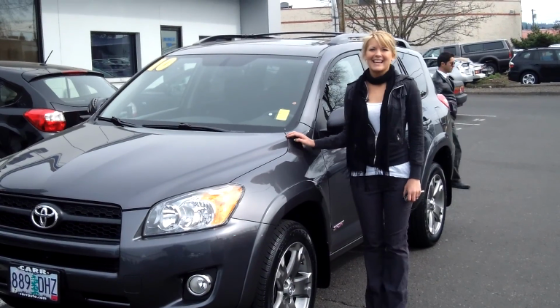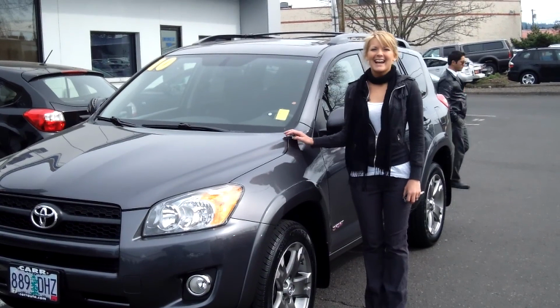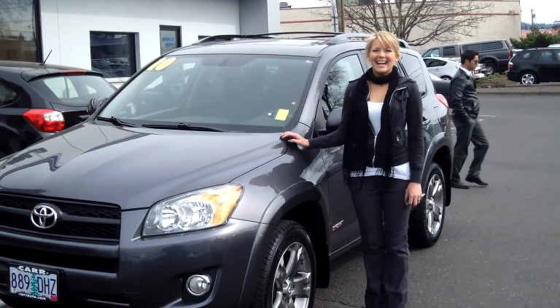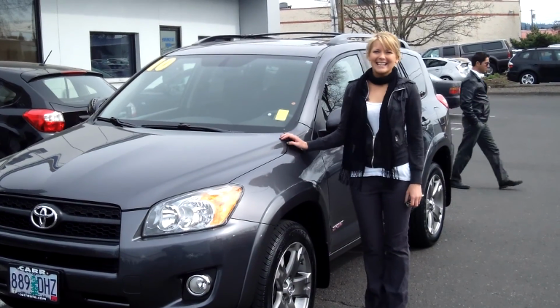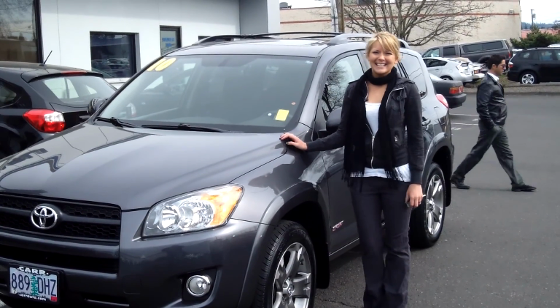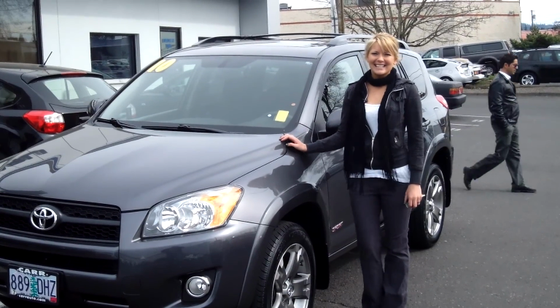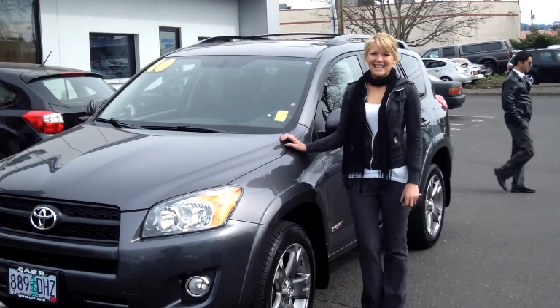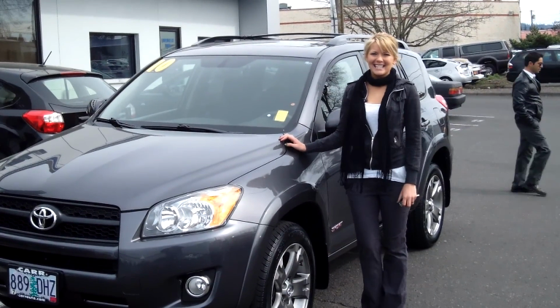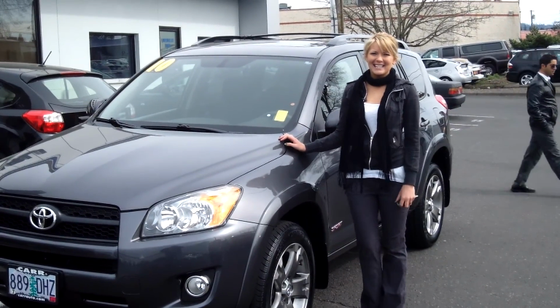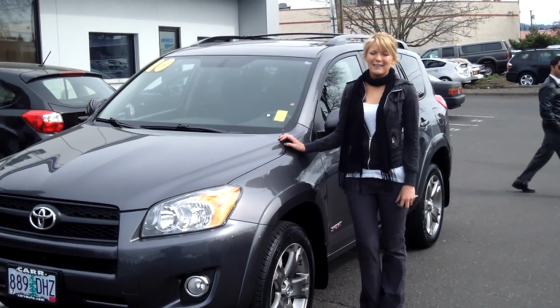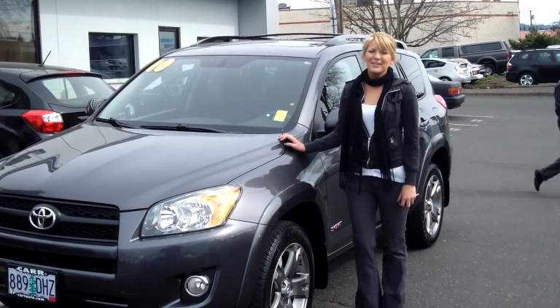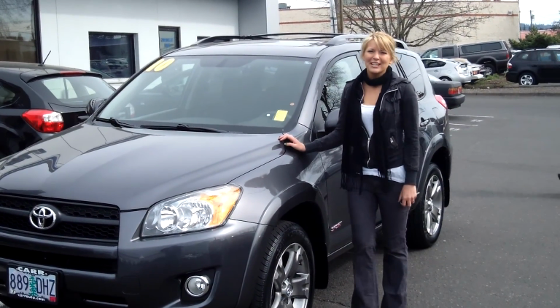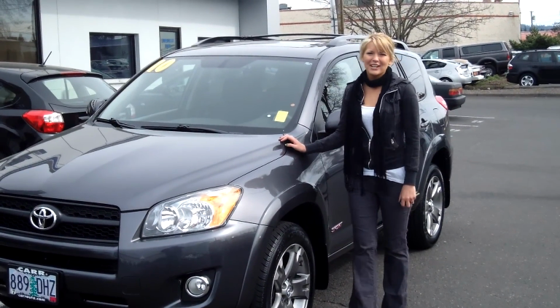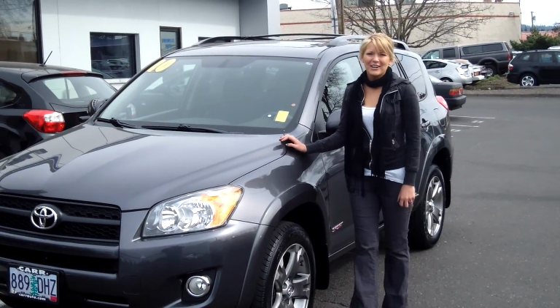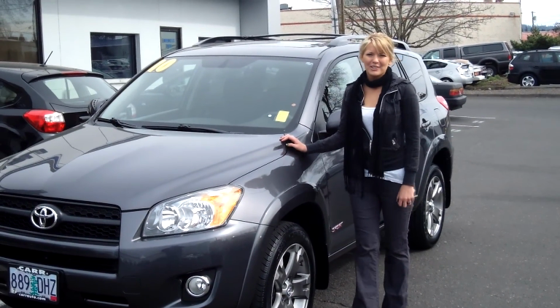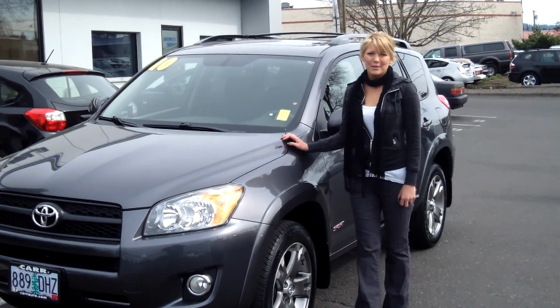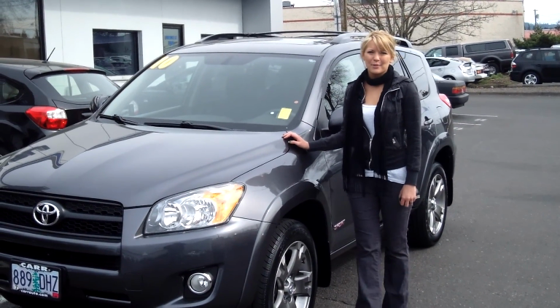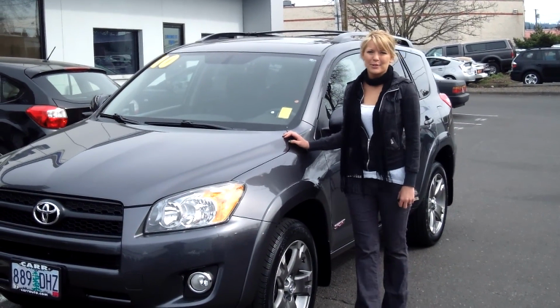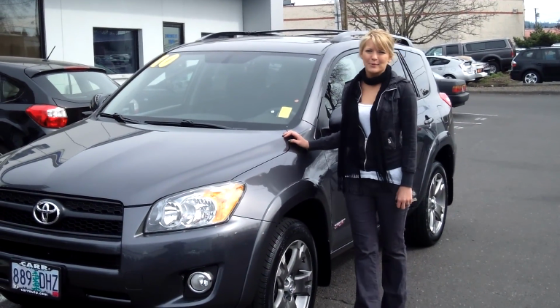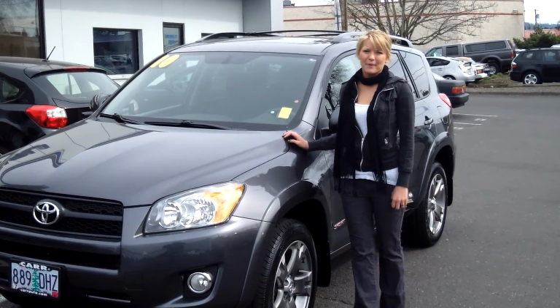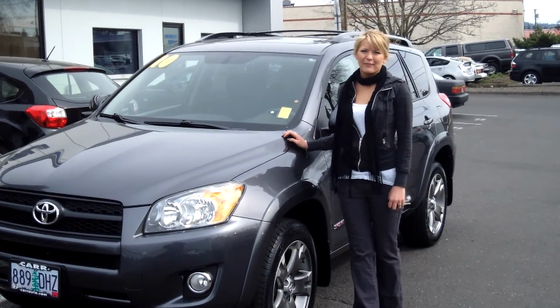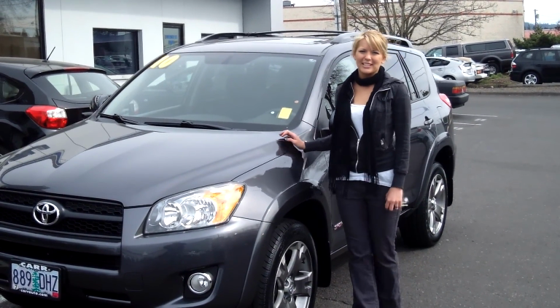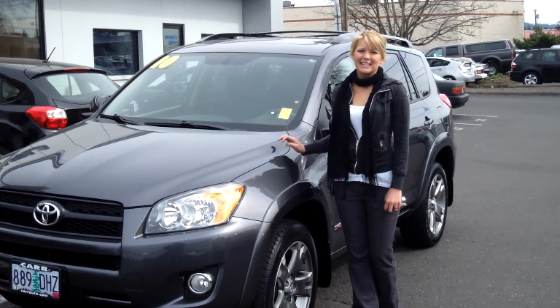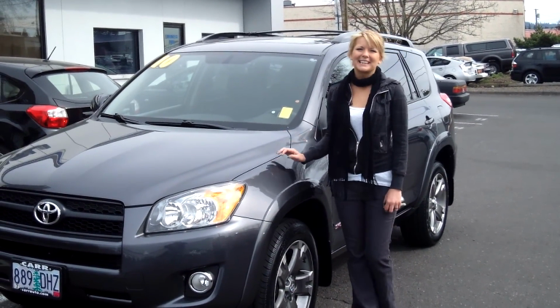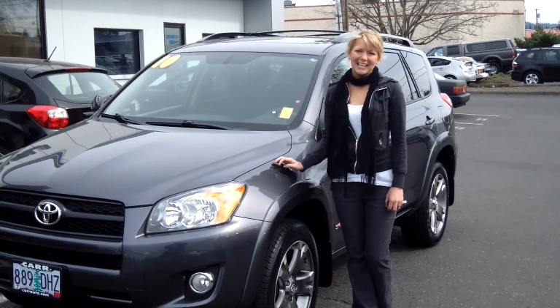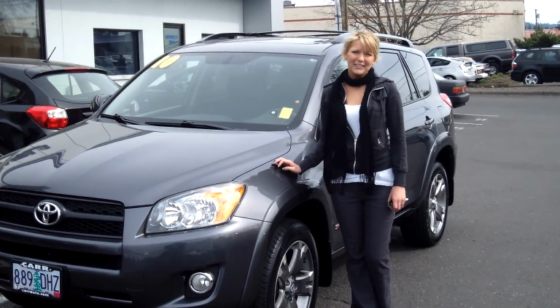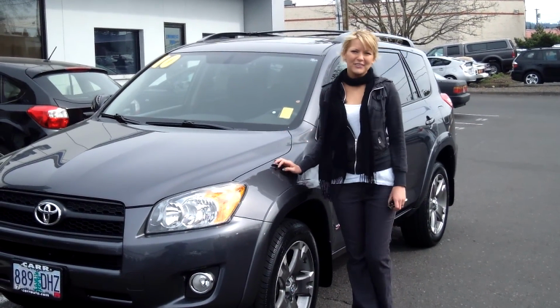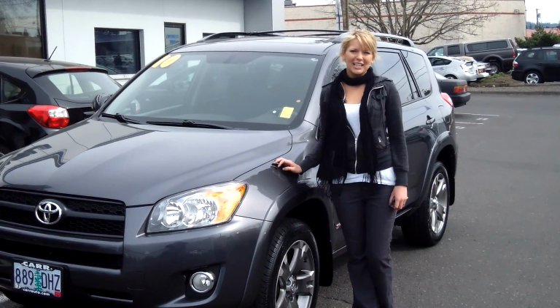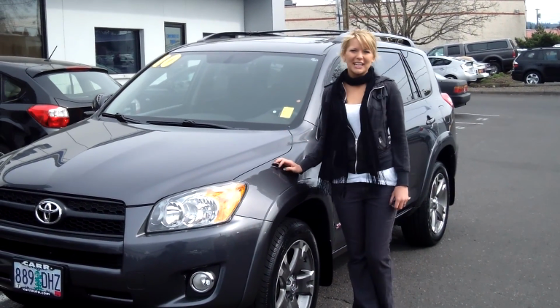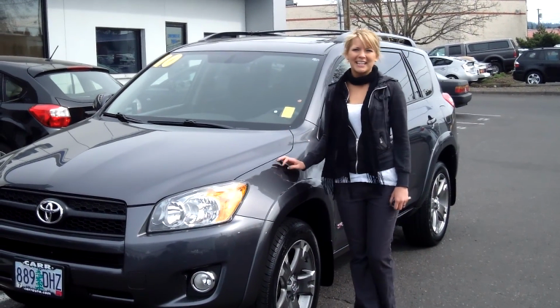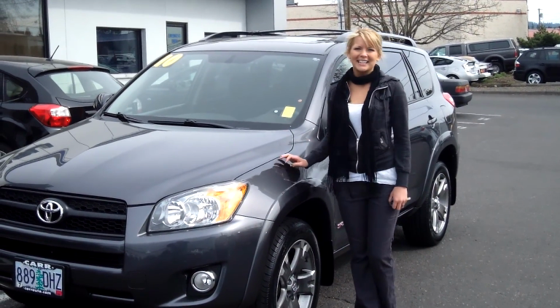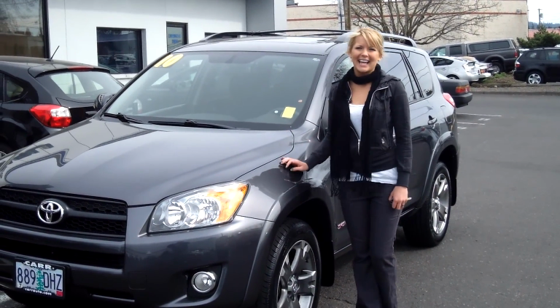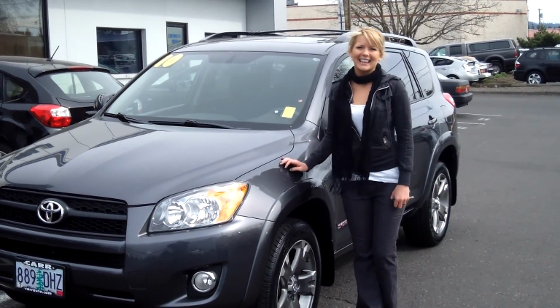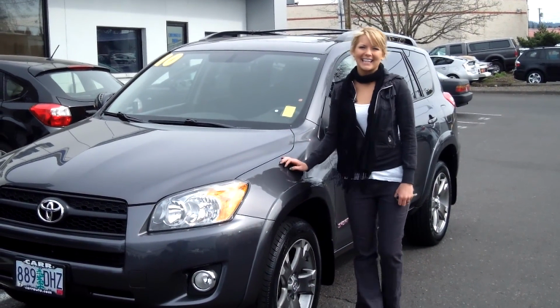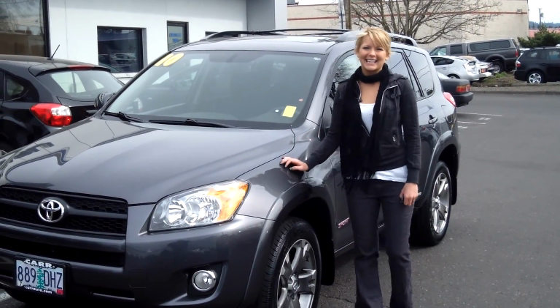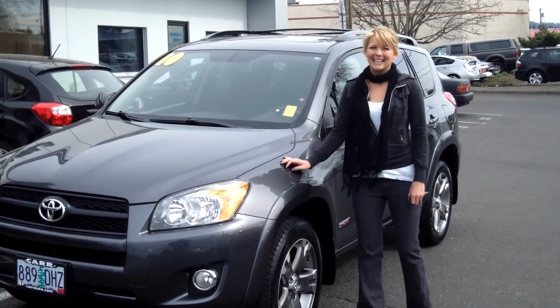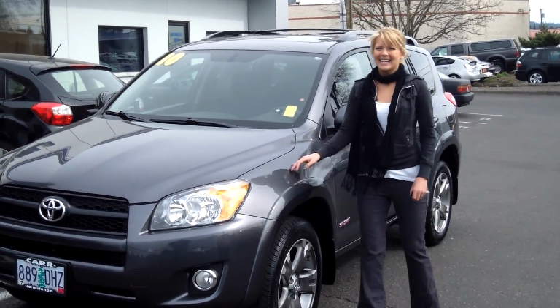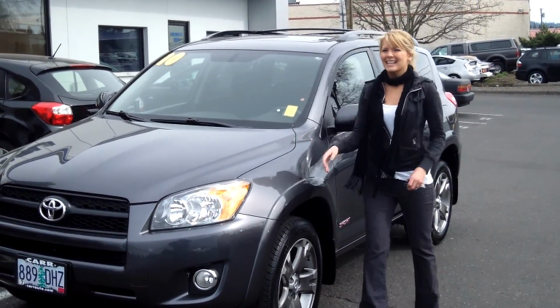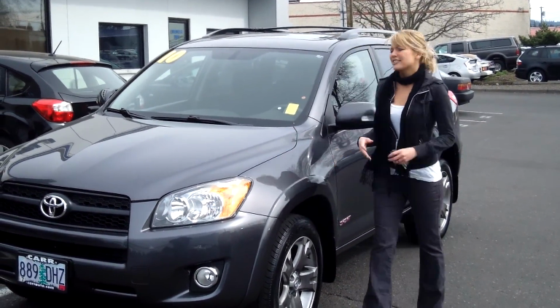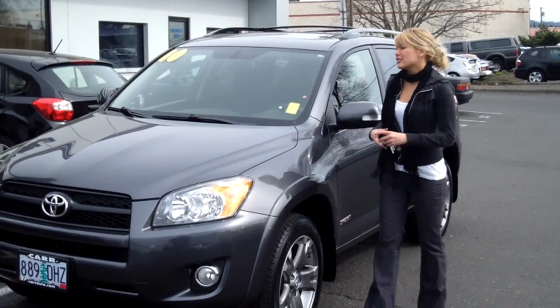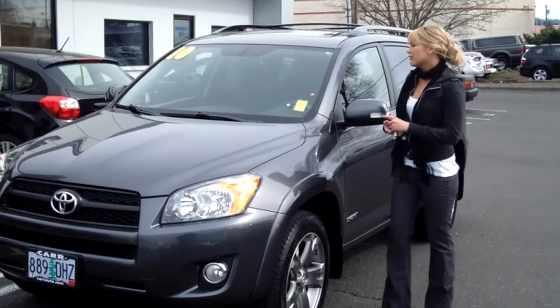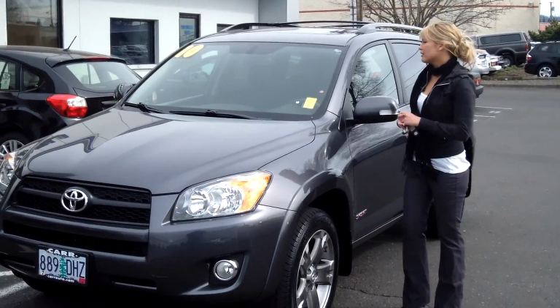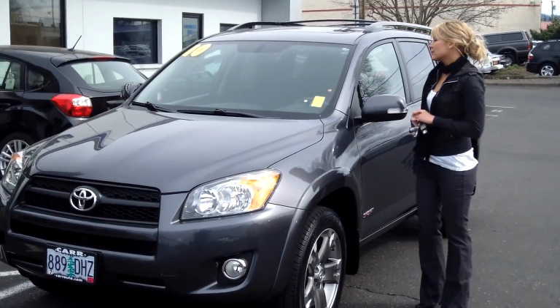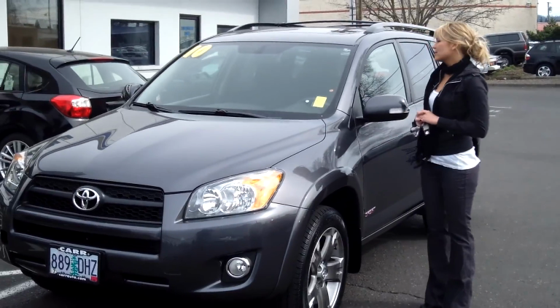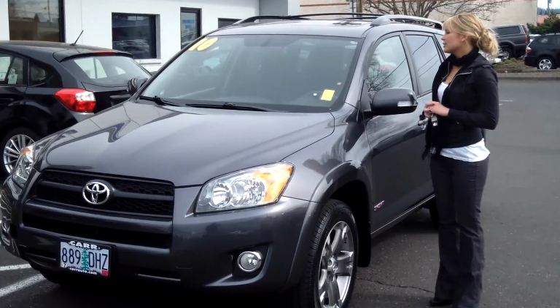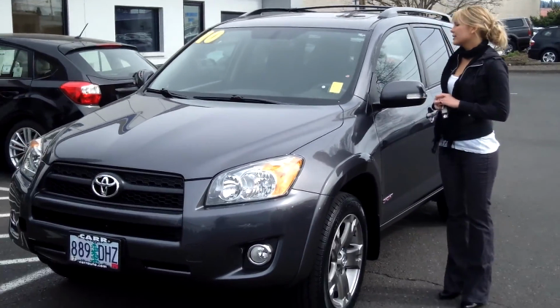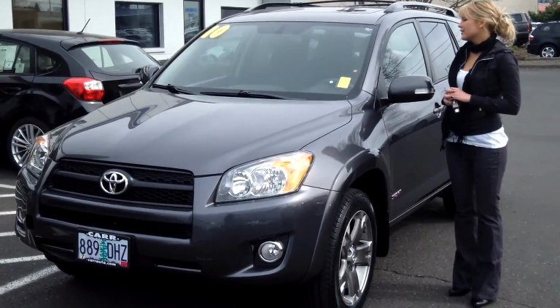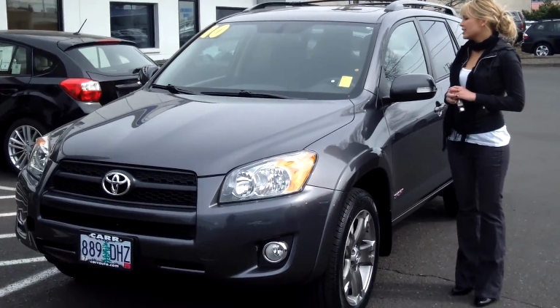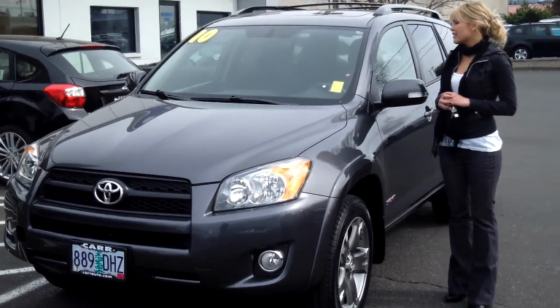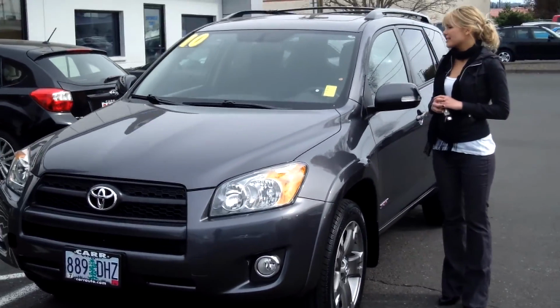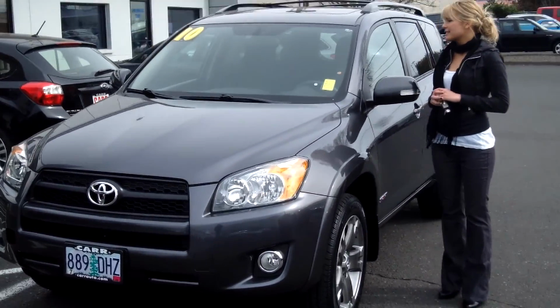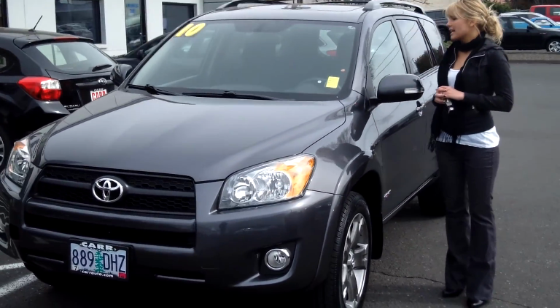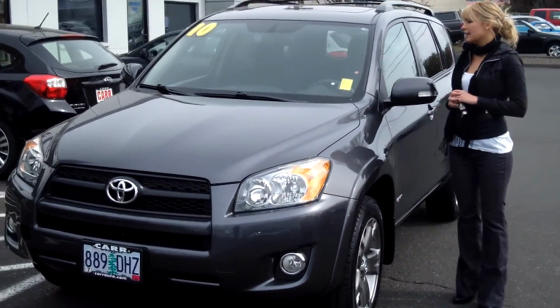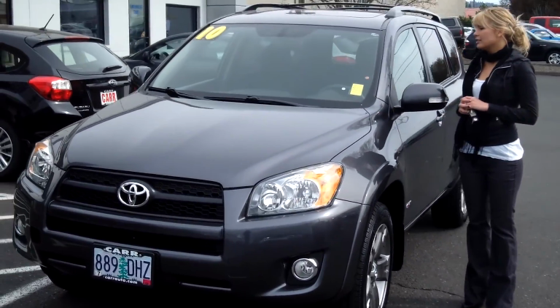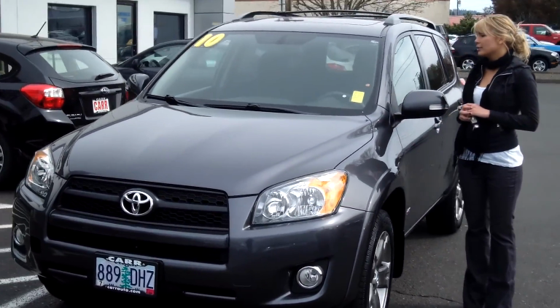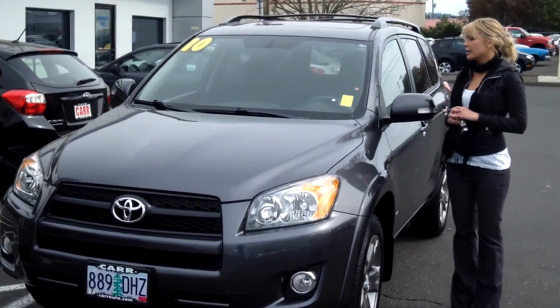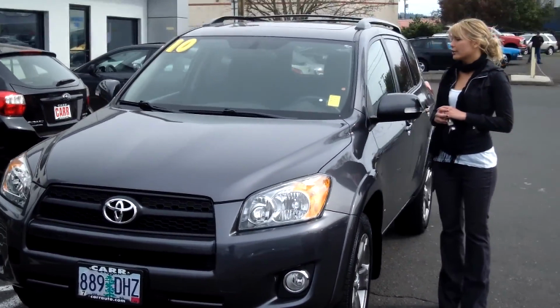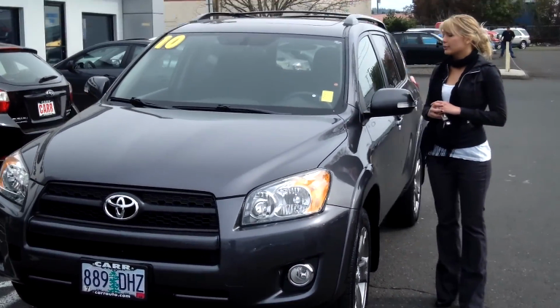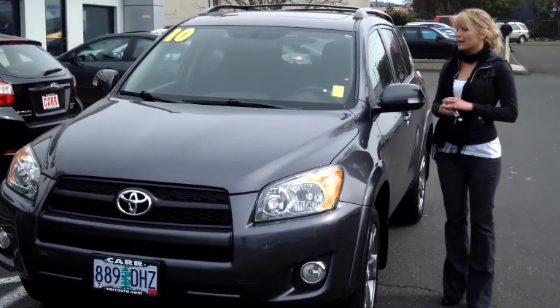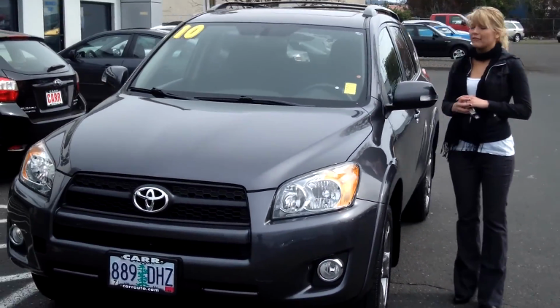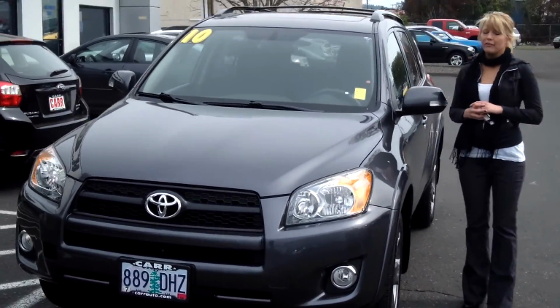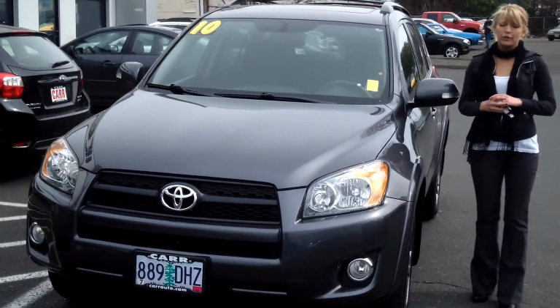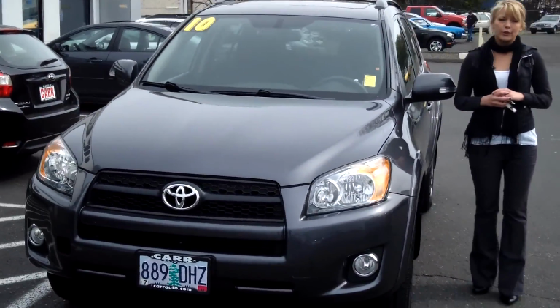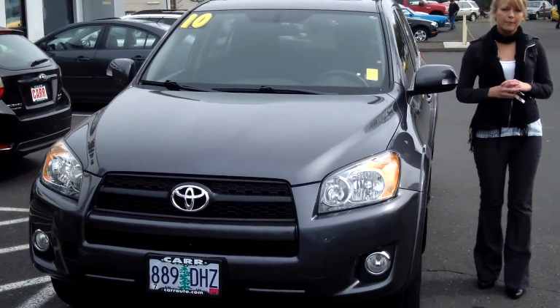Hi, this is Lacey. I'm here at CarSubaru in Beaverton. Thanks for clicking on that link. This is your virtual tour of the 2010 Toyota RAV4.